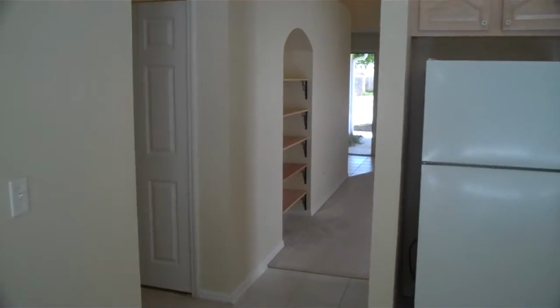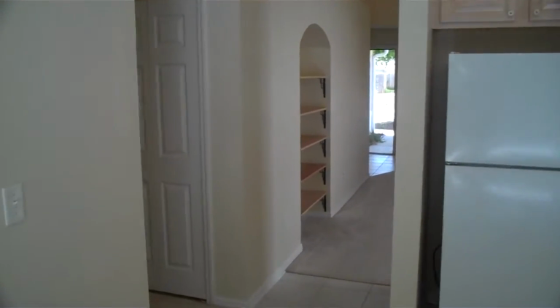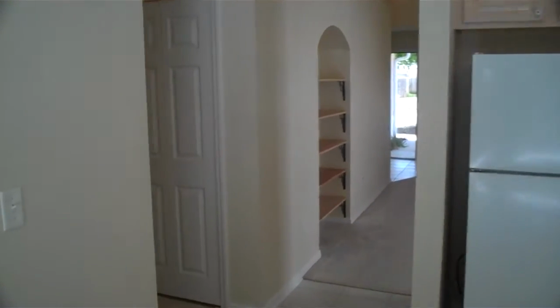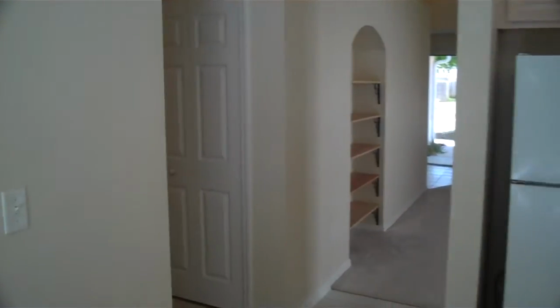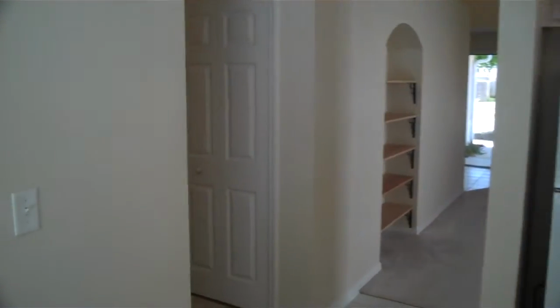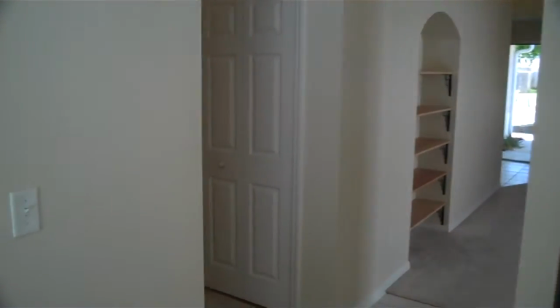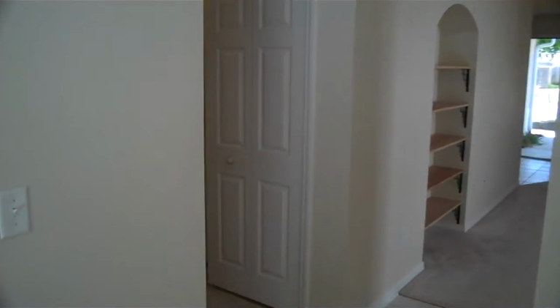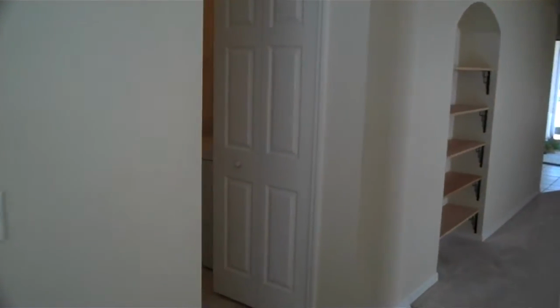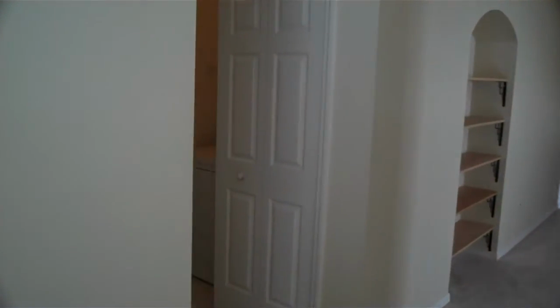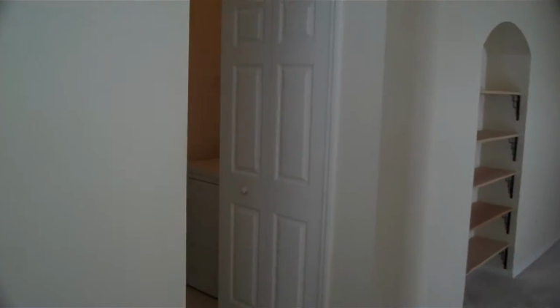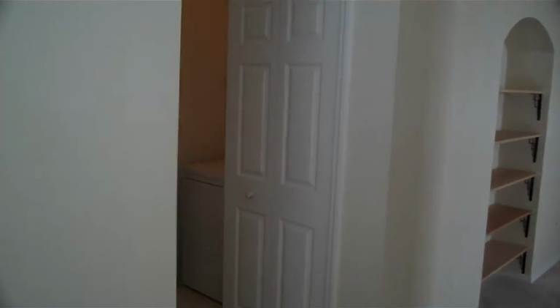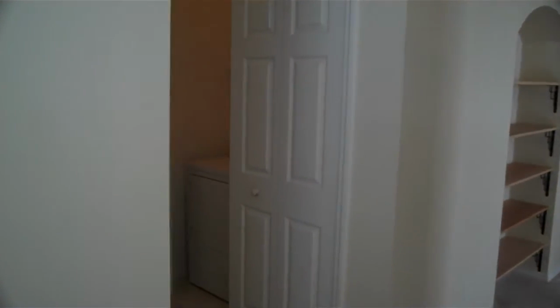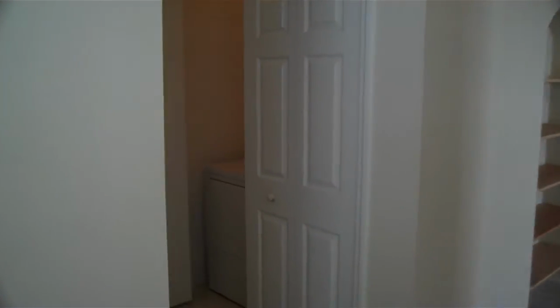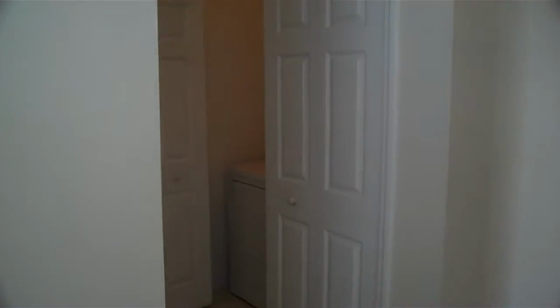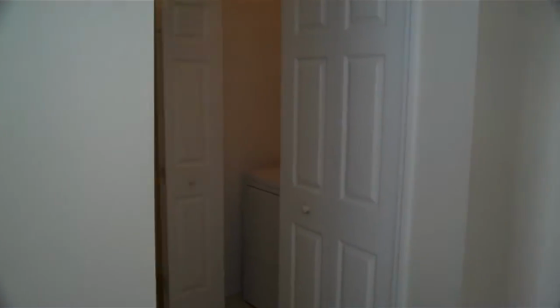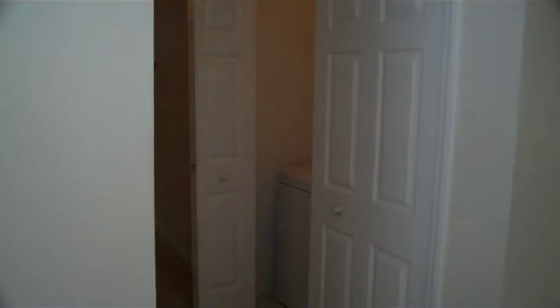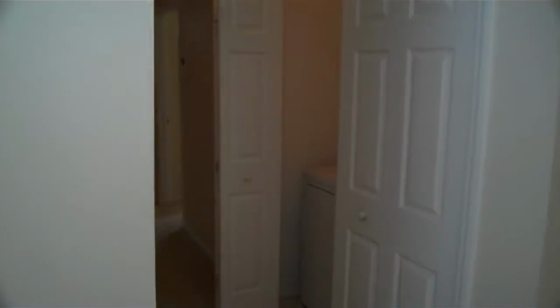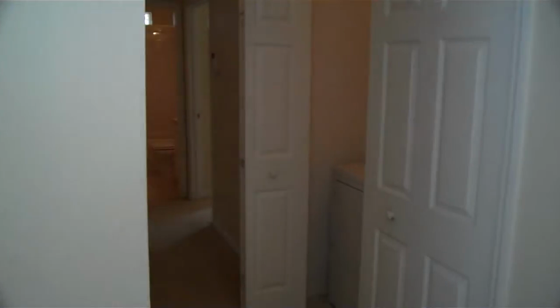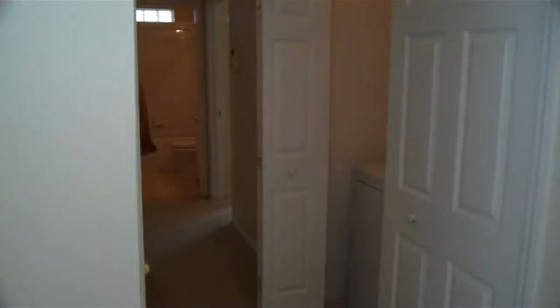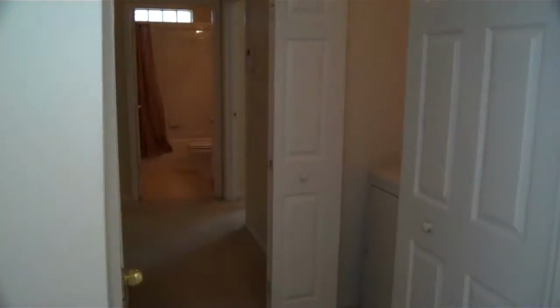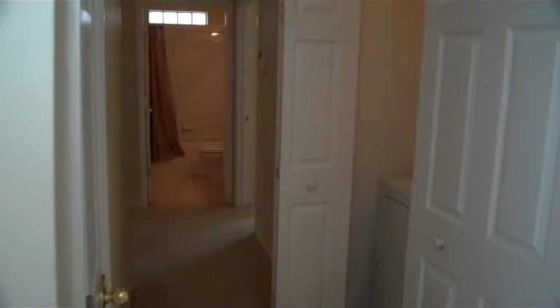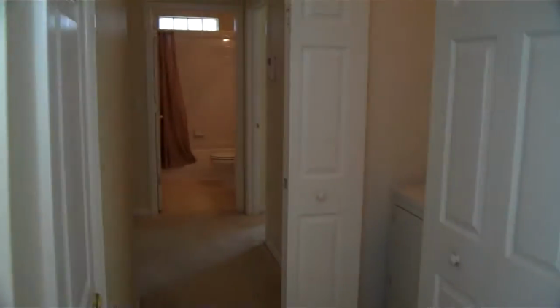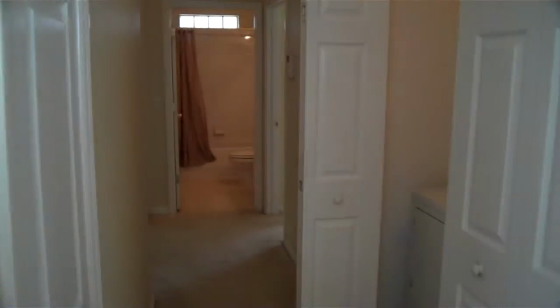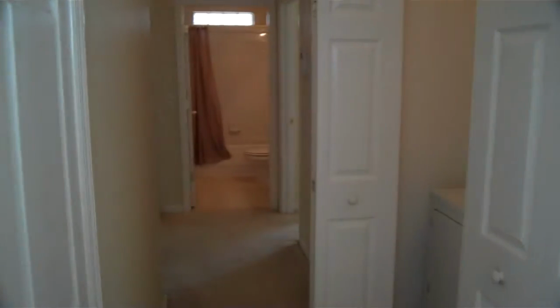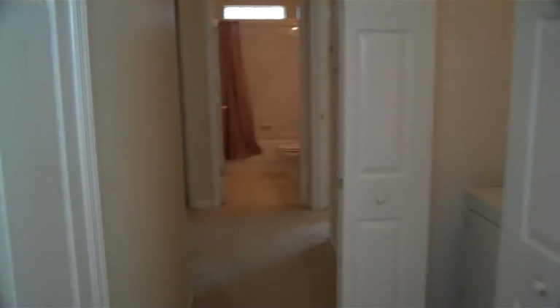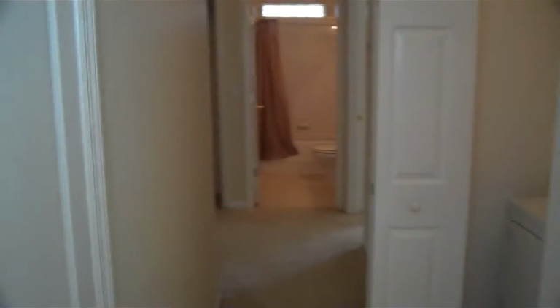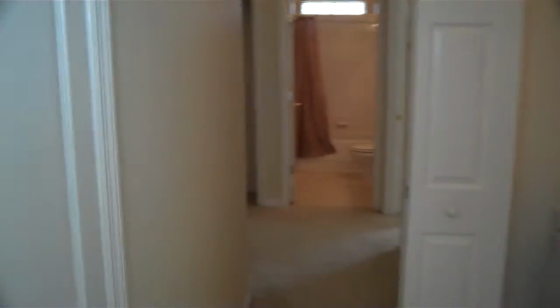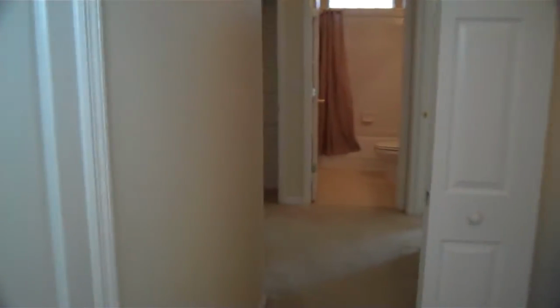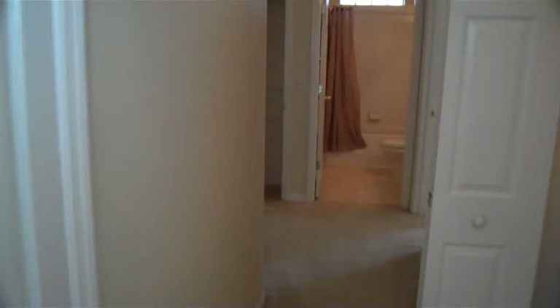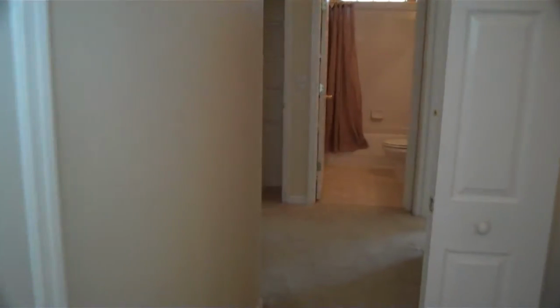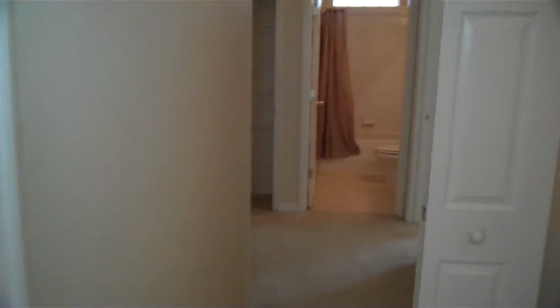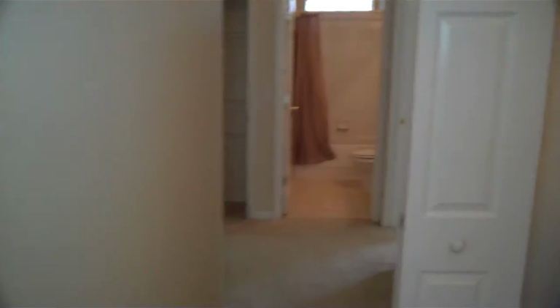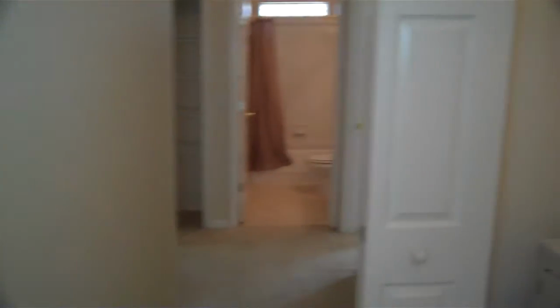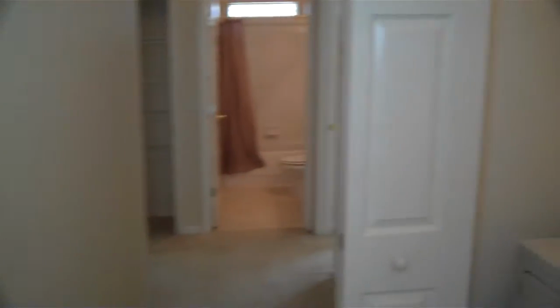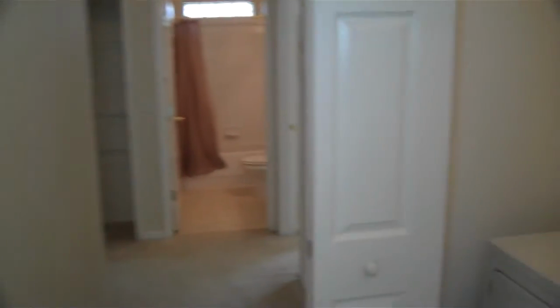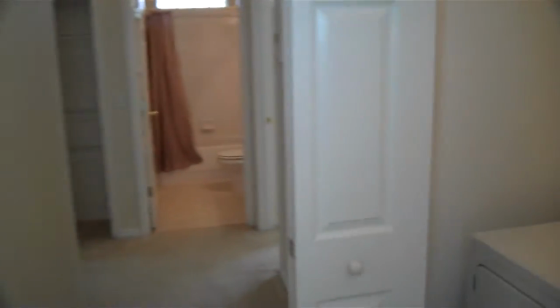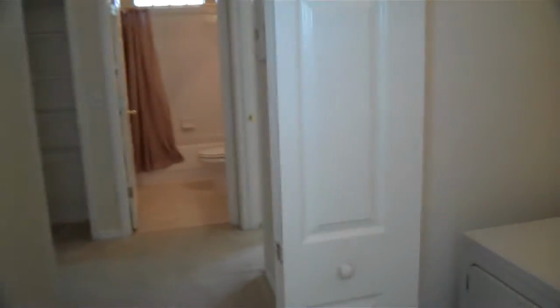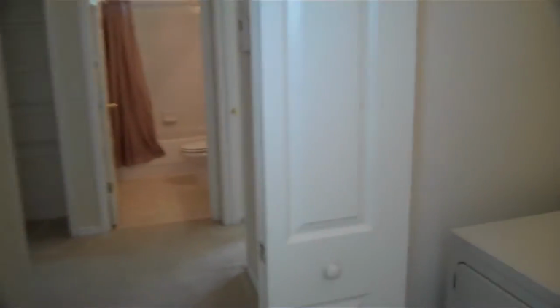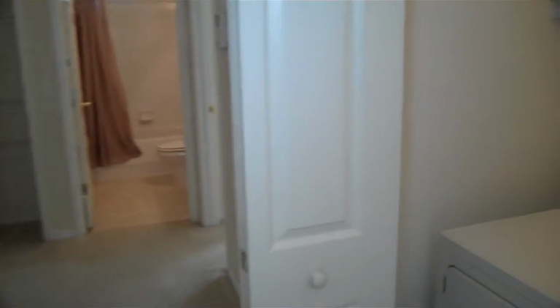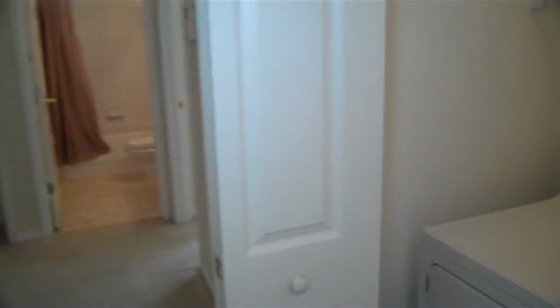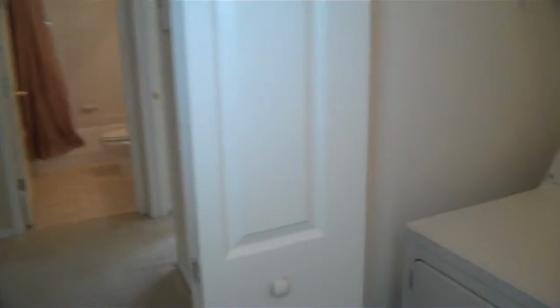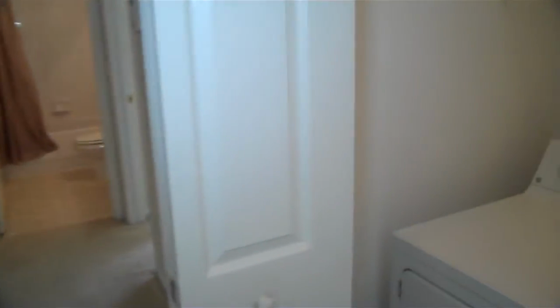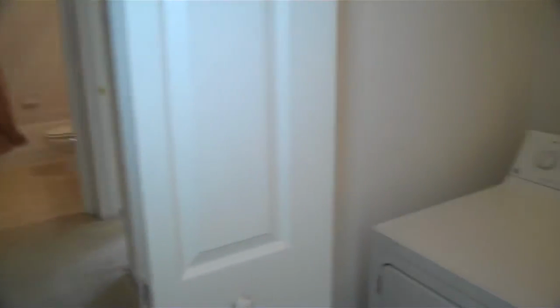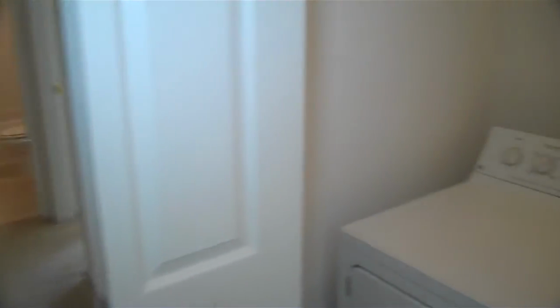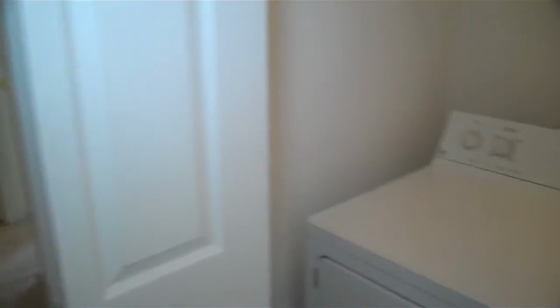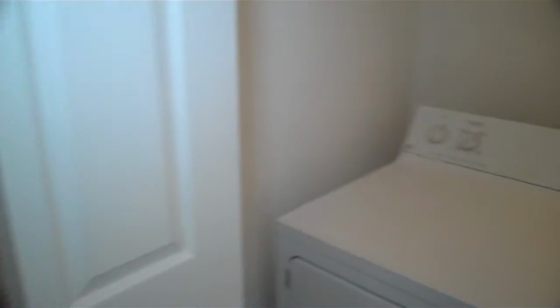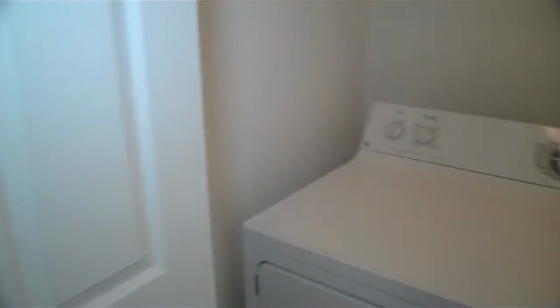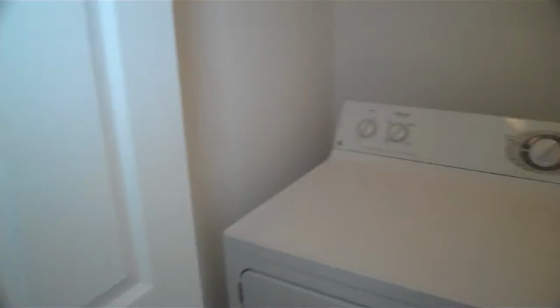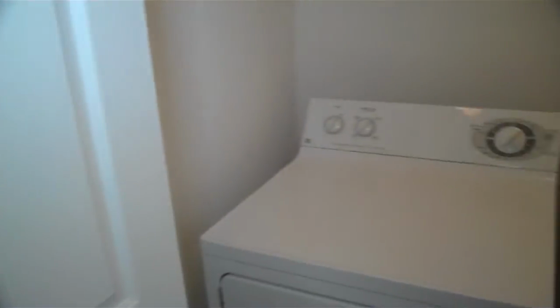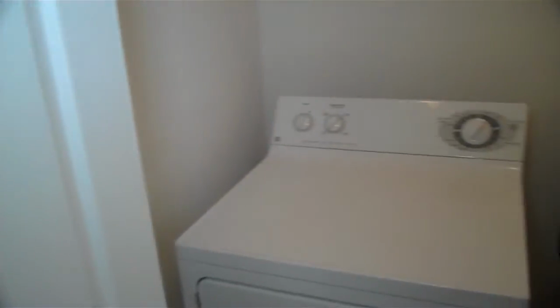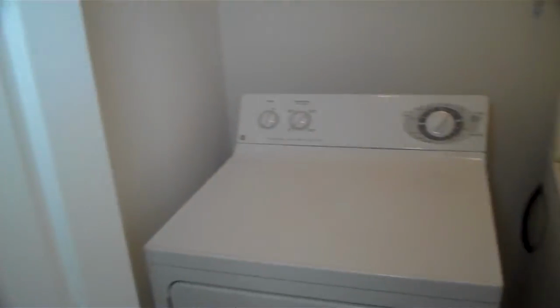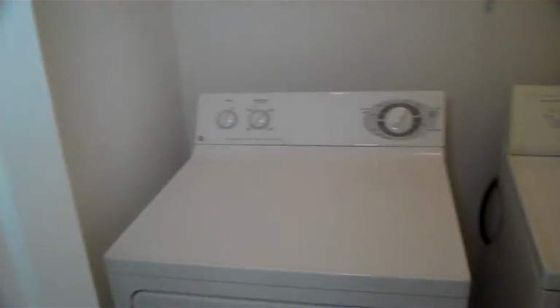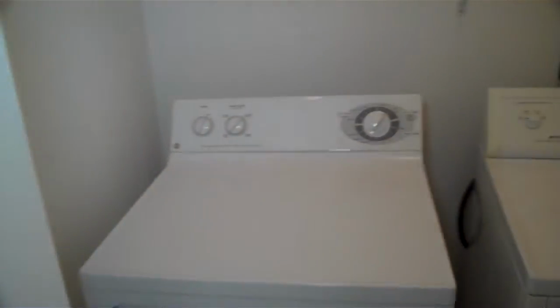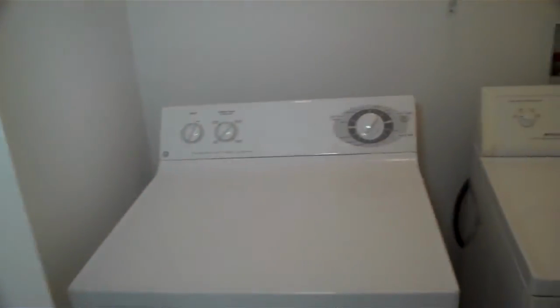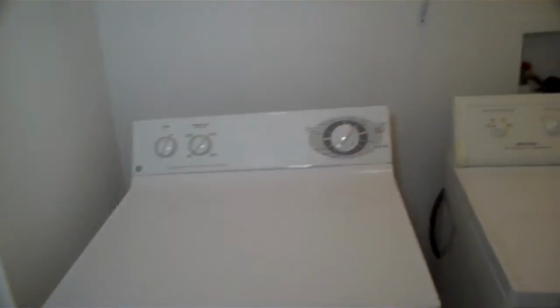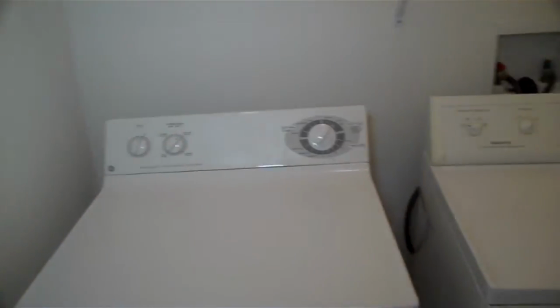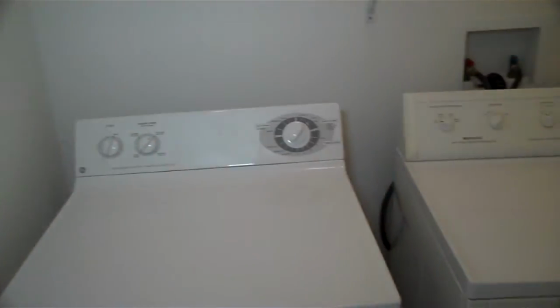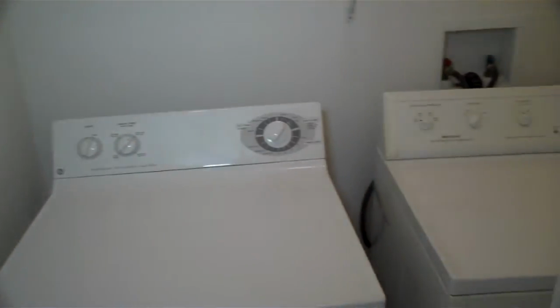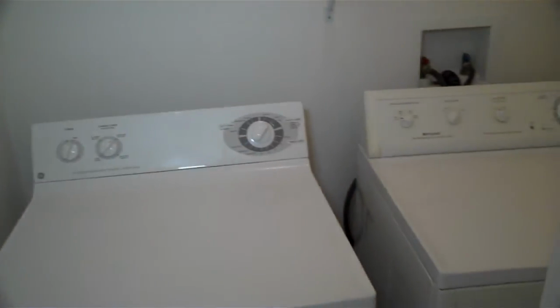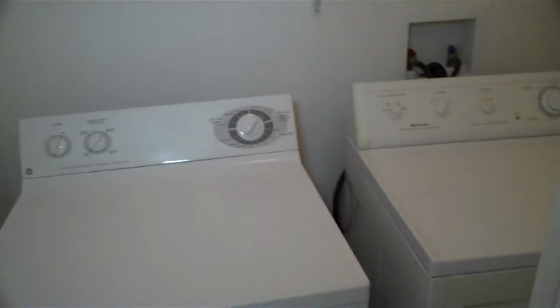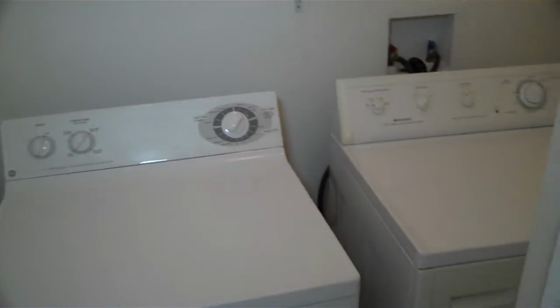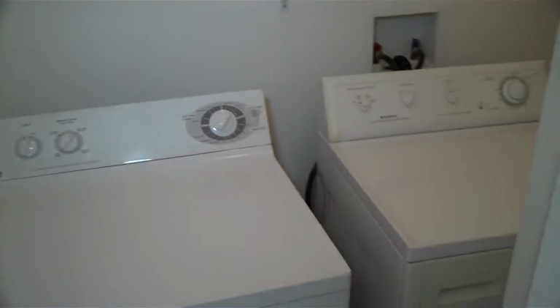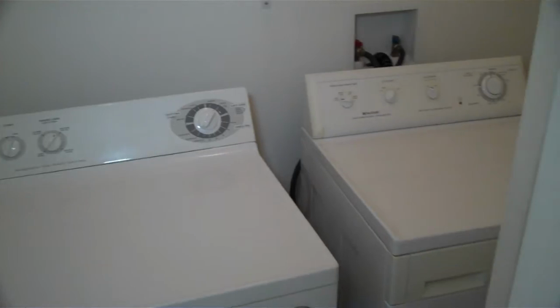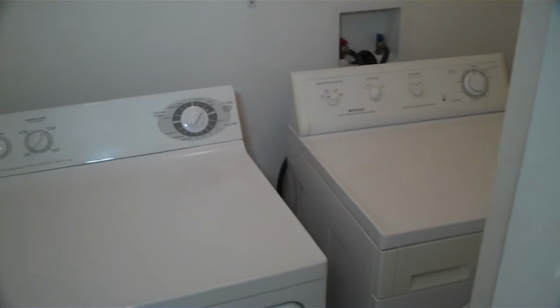Let's go through and show you the bedrooms. First off this is the laundry room — there is a washer and dryer here.